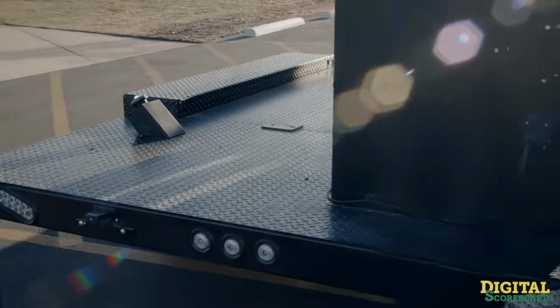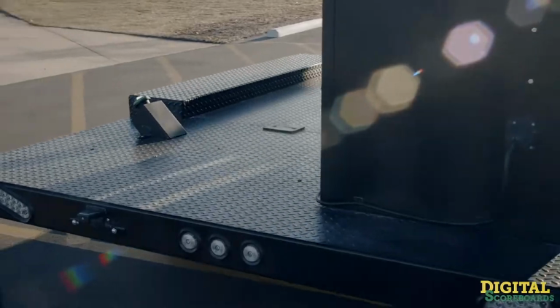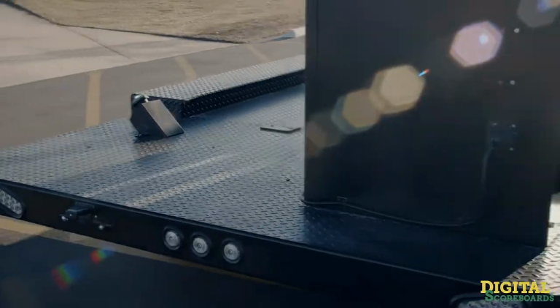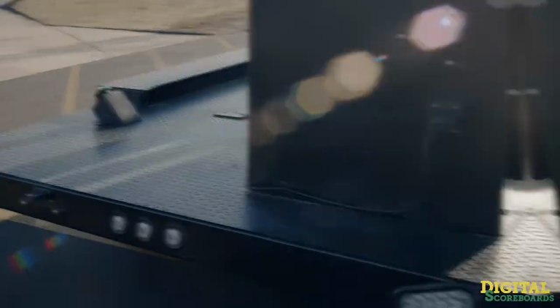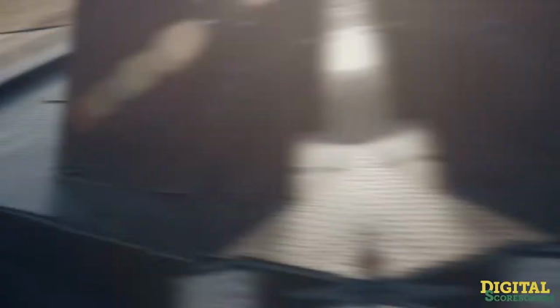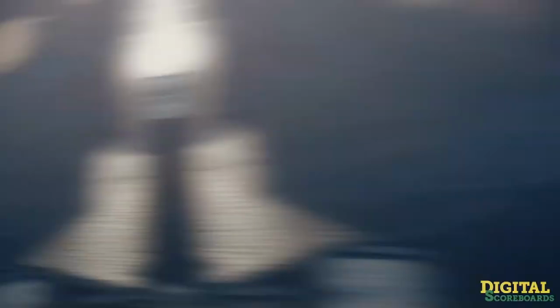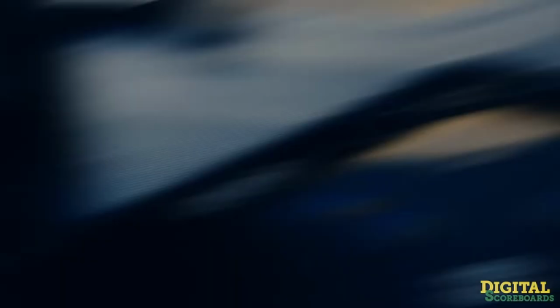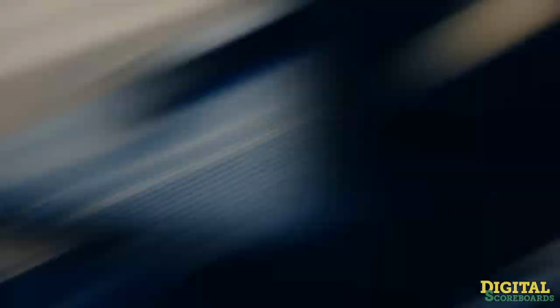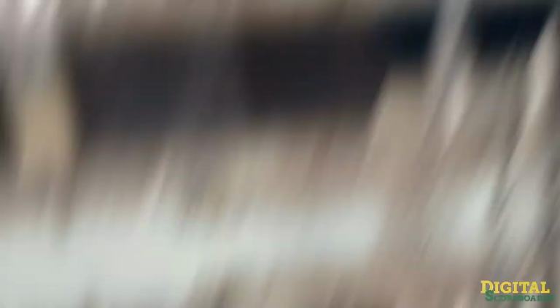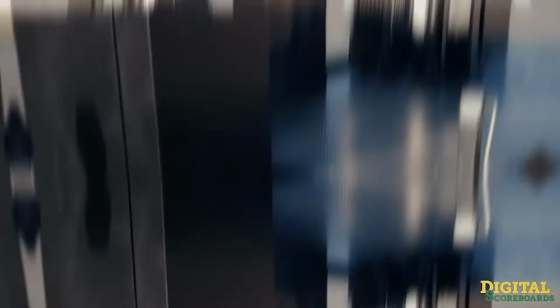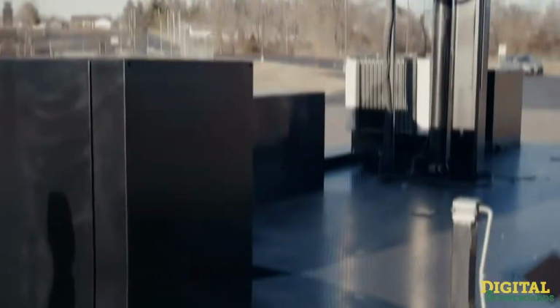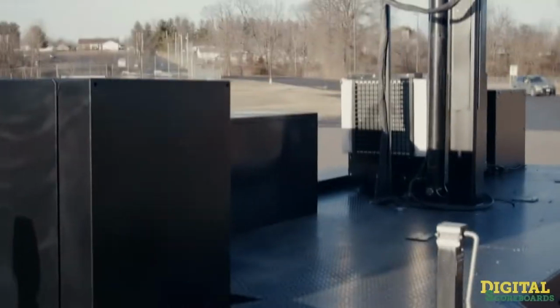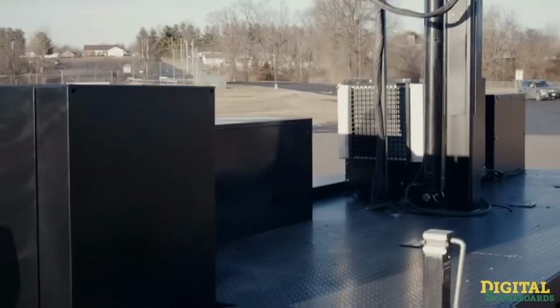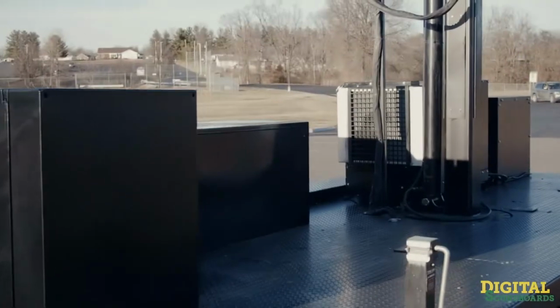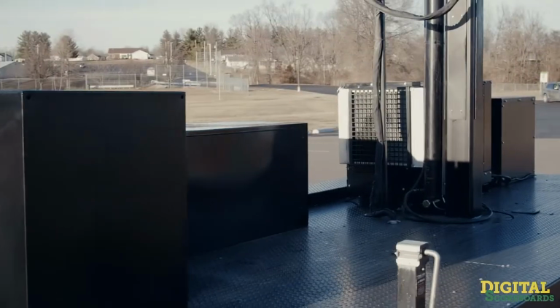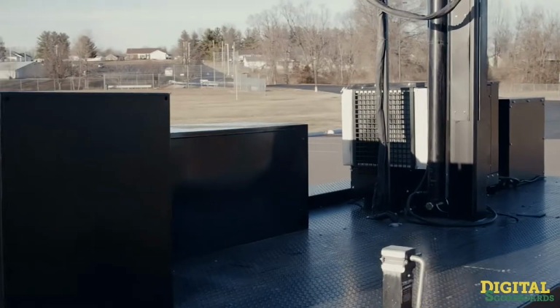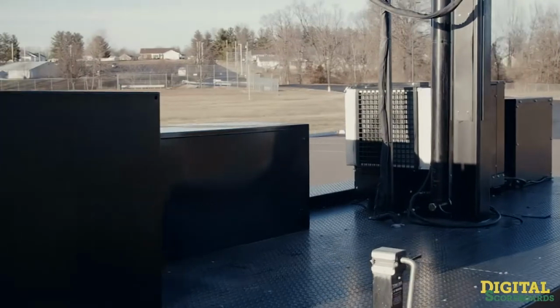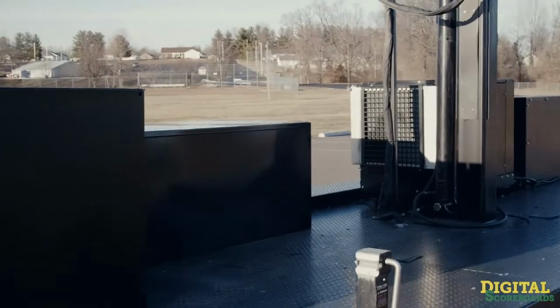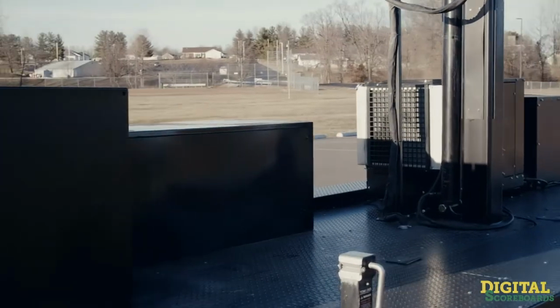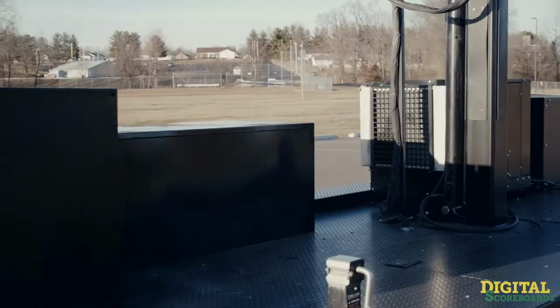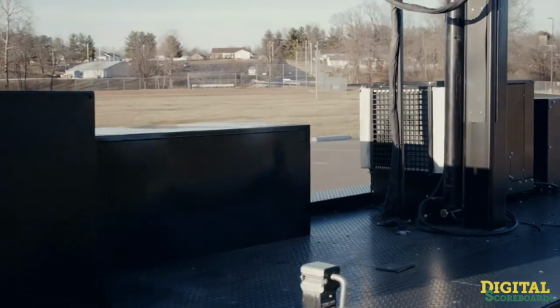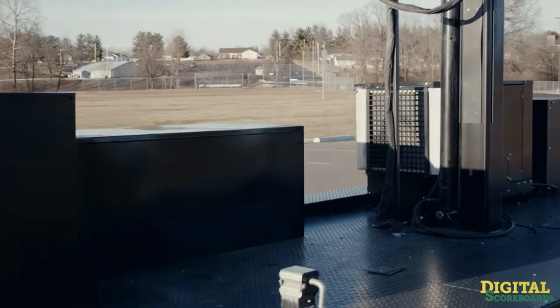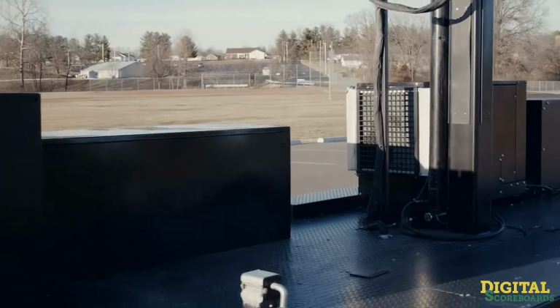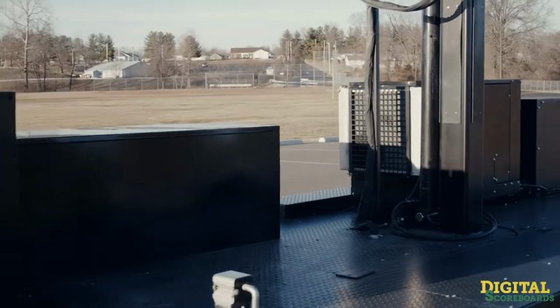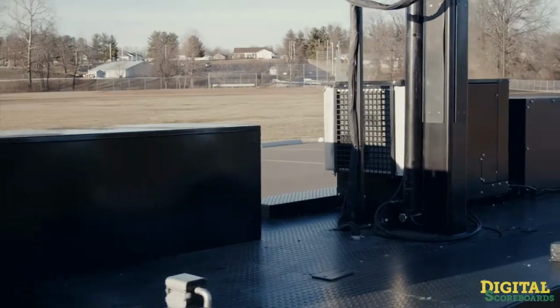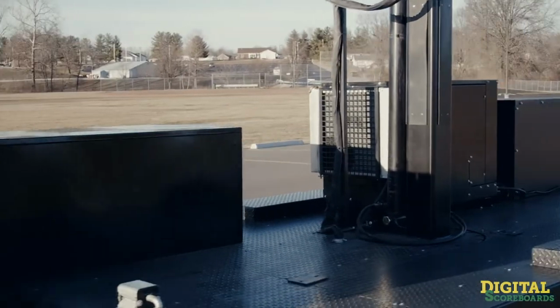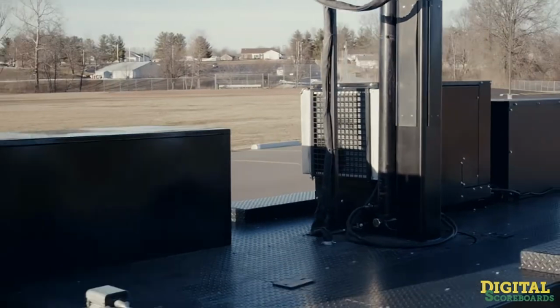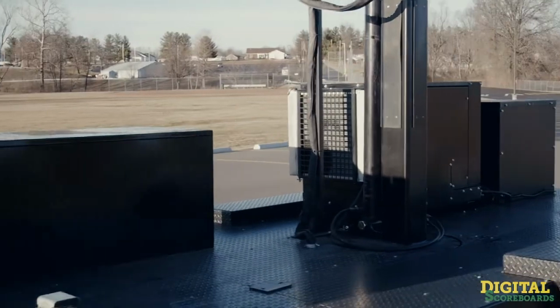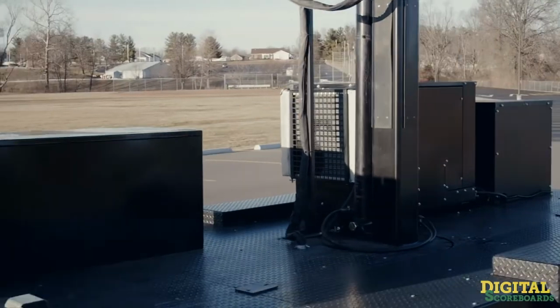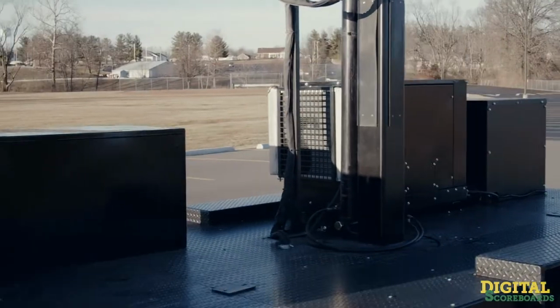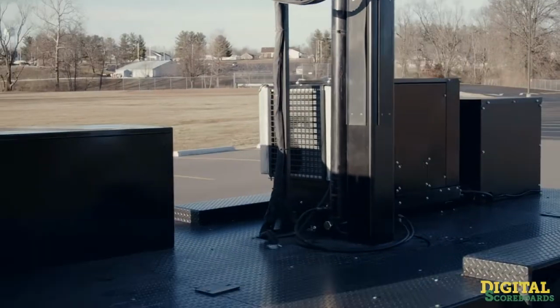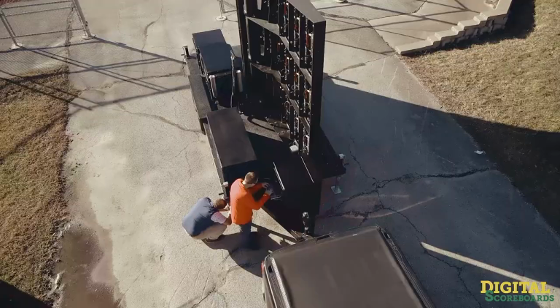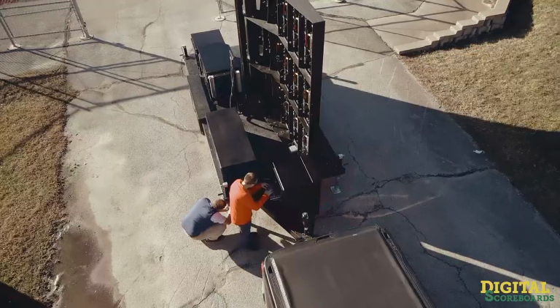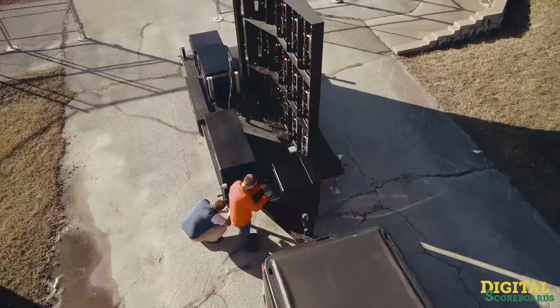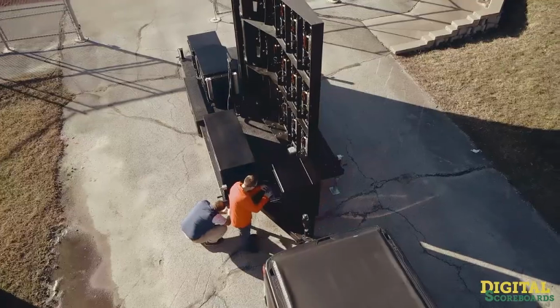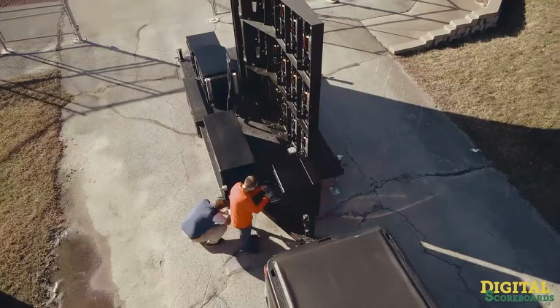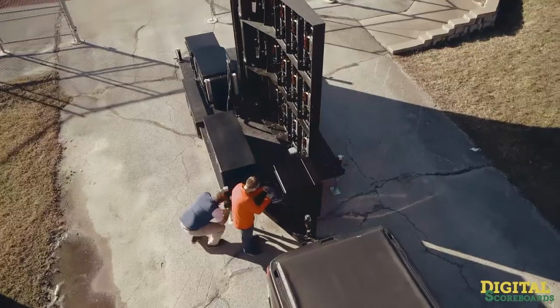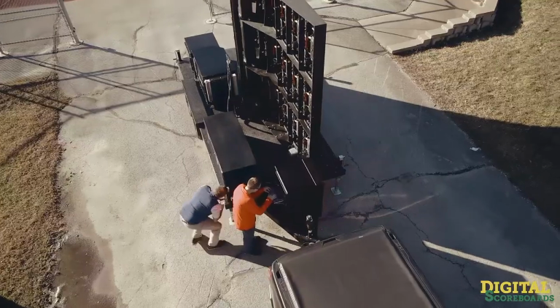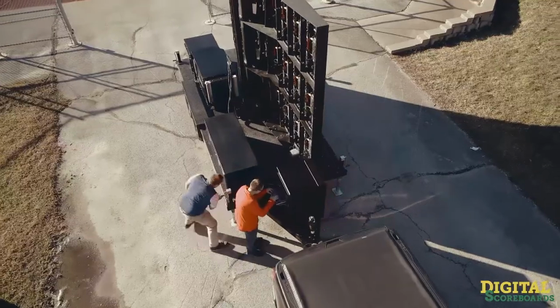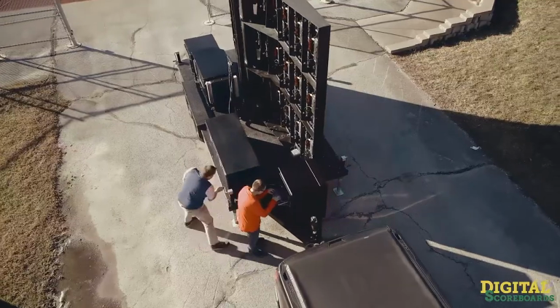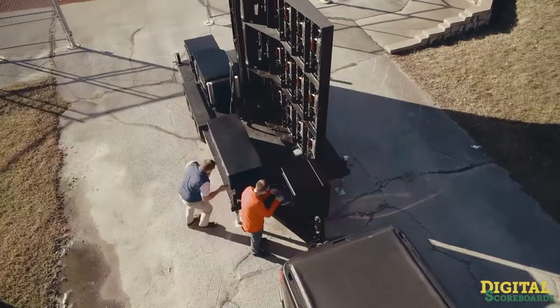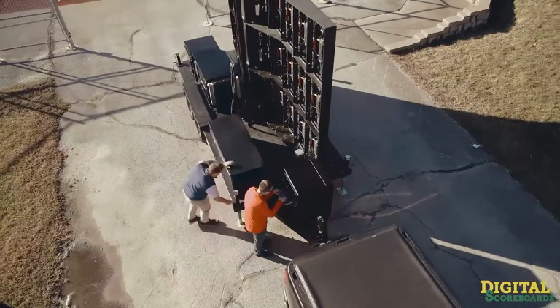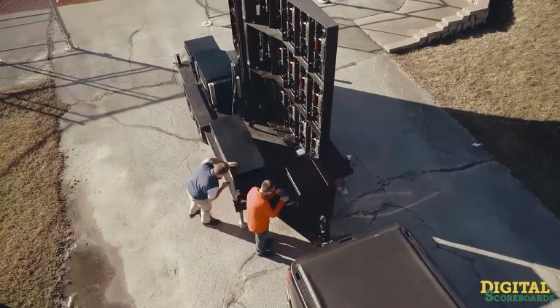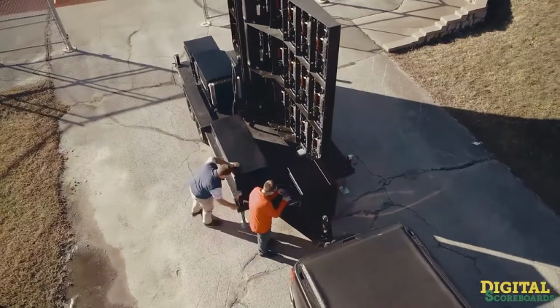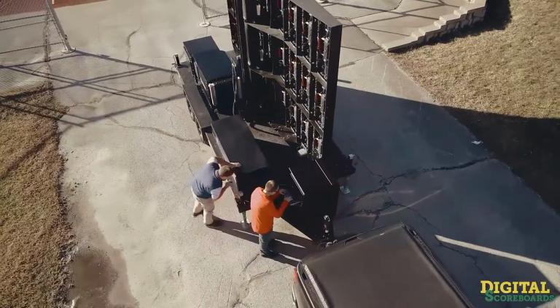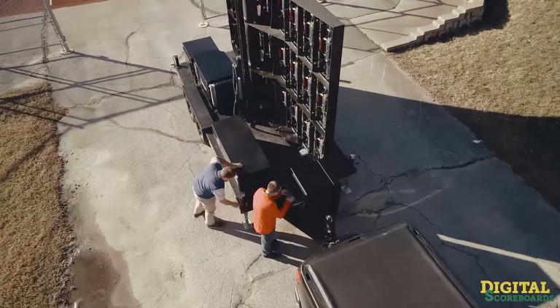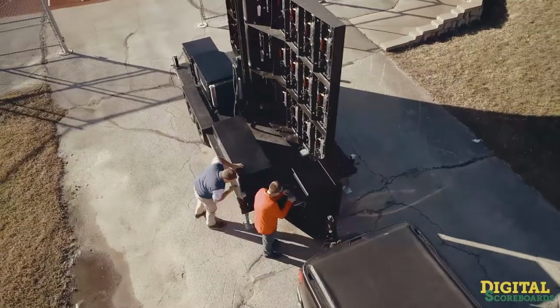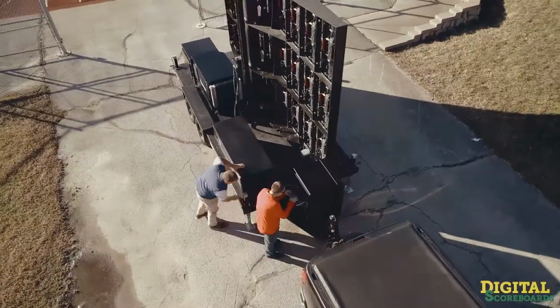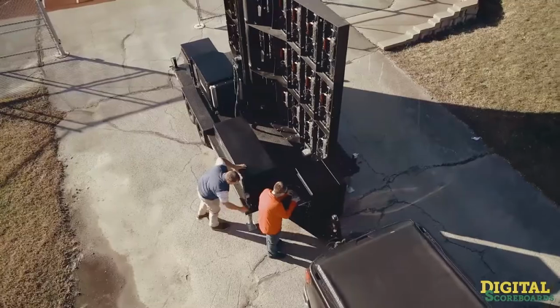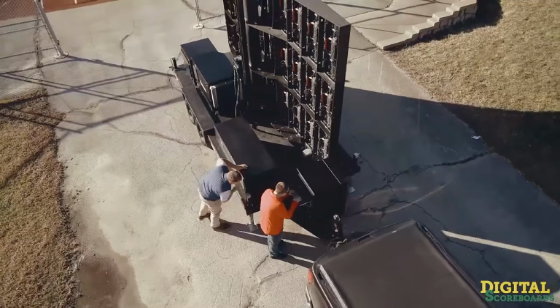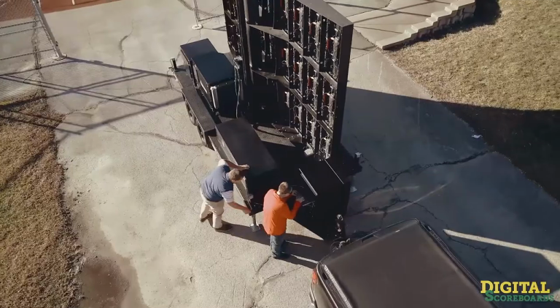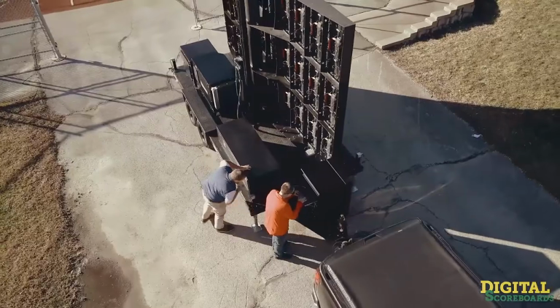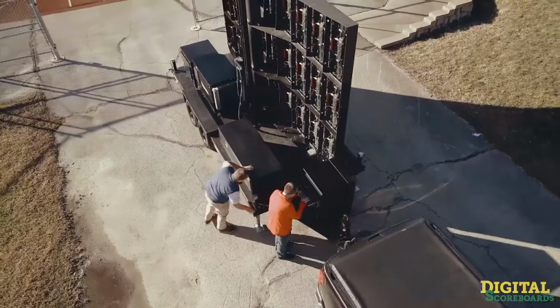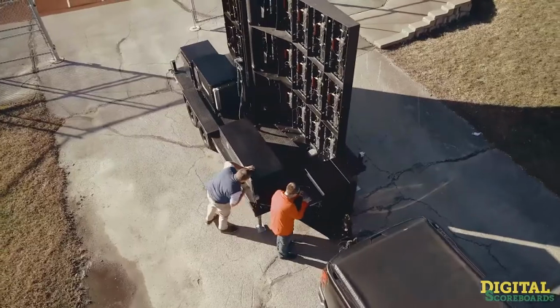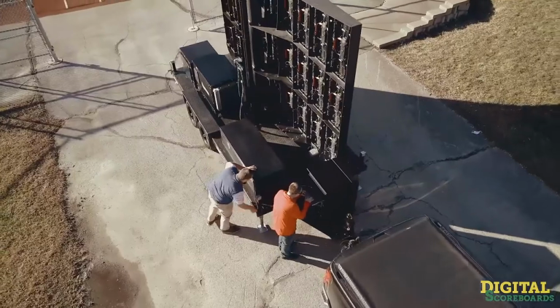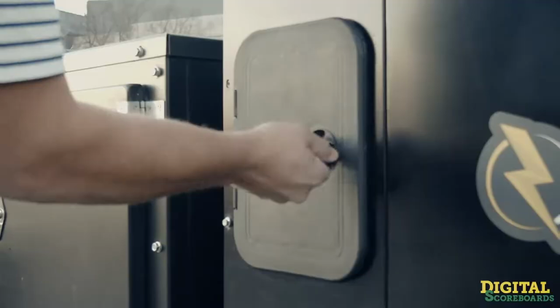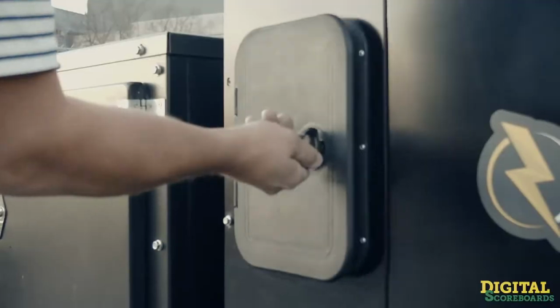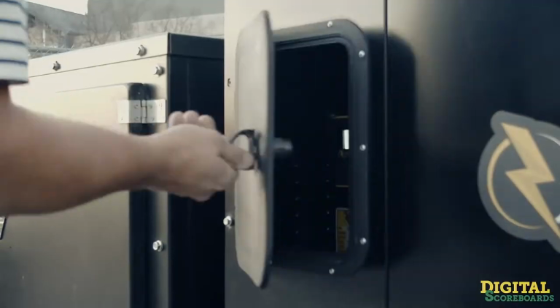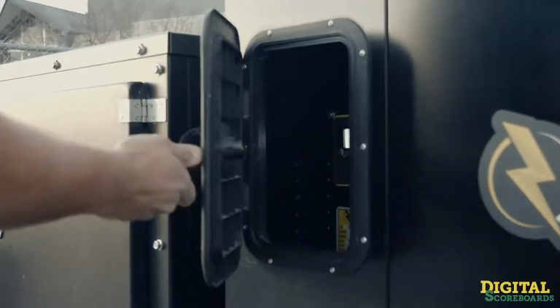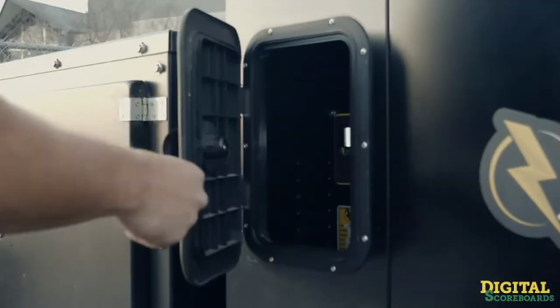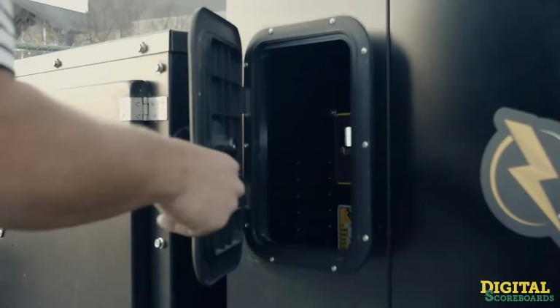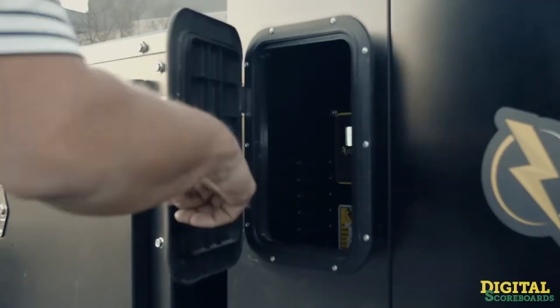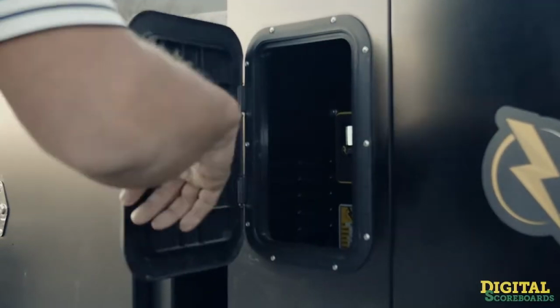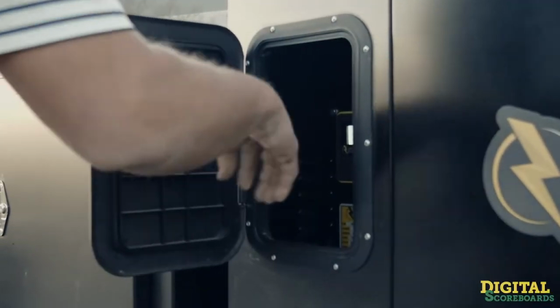Every Max Mobile LED scoreboard is fully self-contained with onboard power and production equipment, and is optimized for a 15-minute or less setup time.